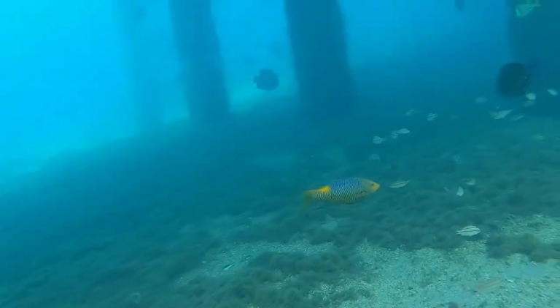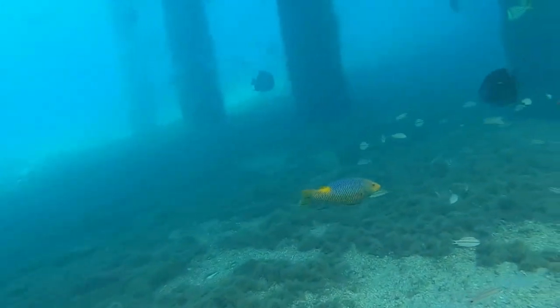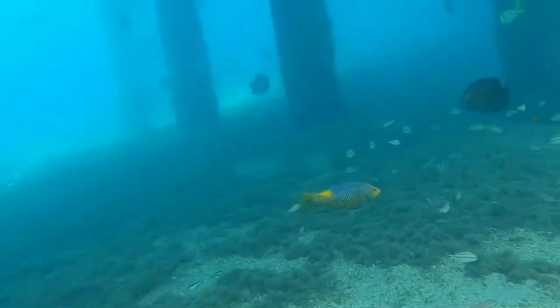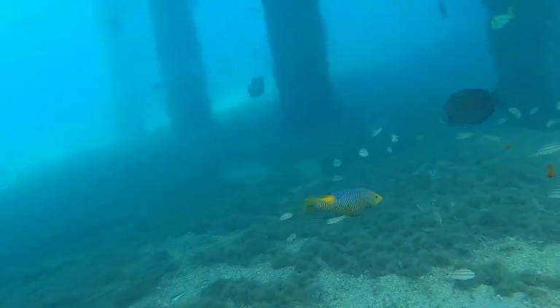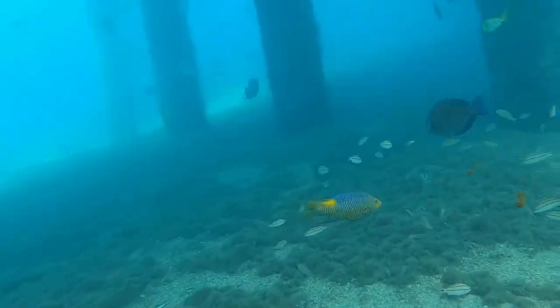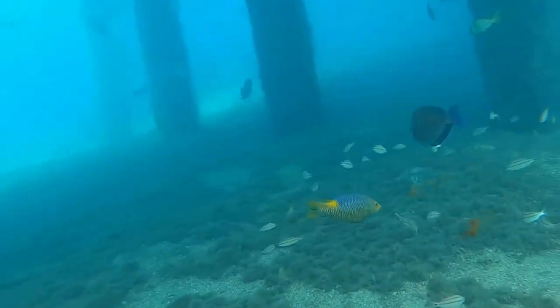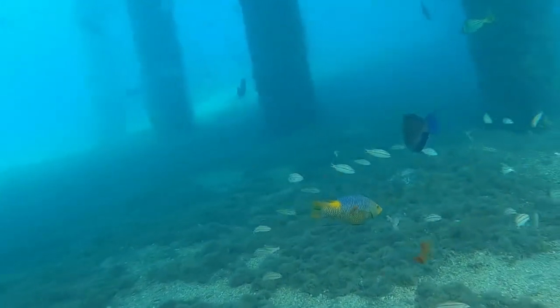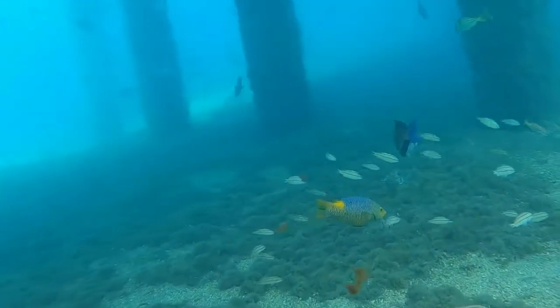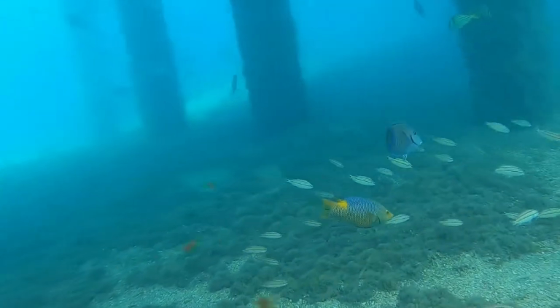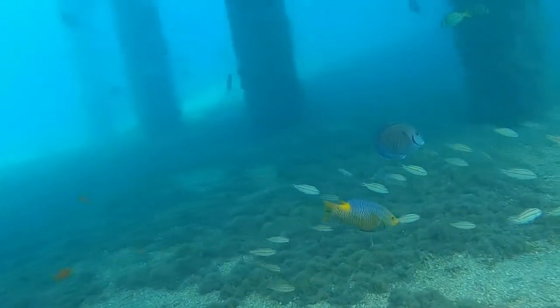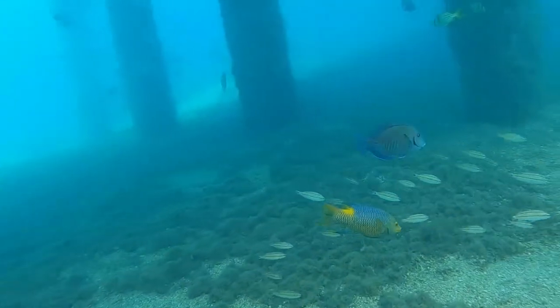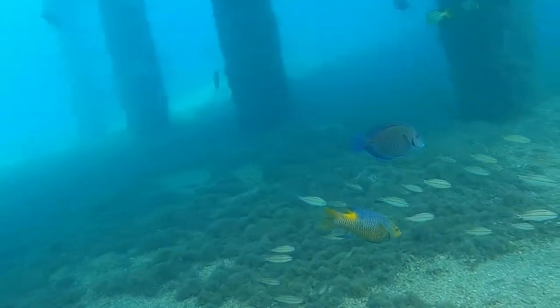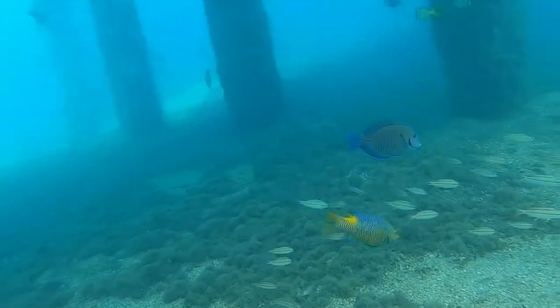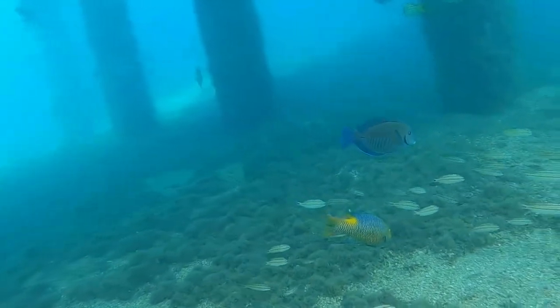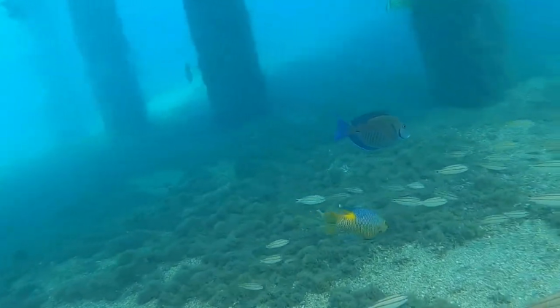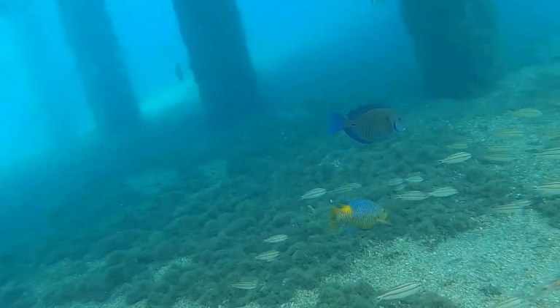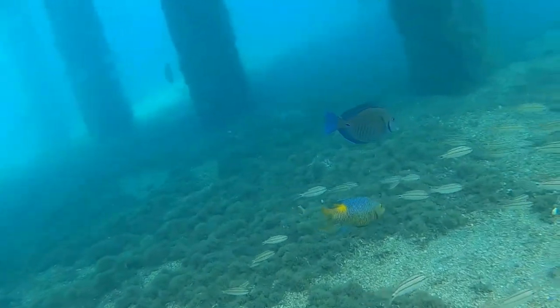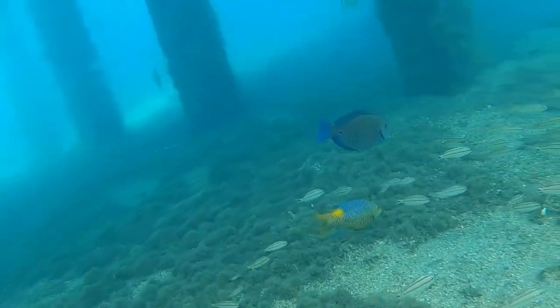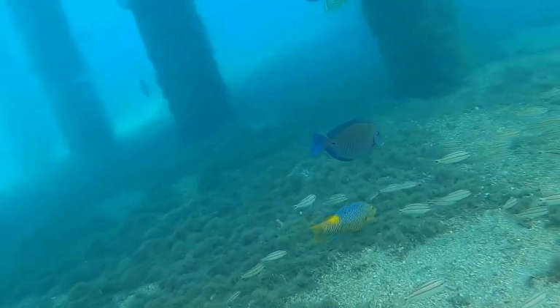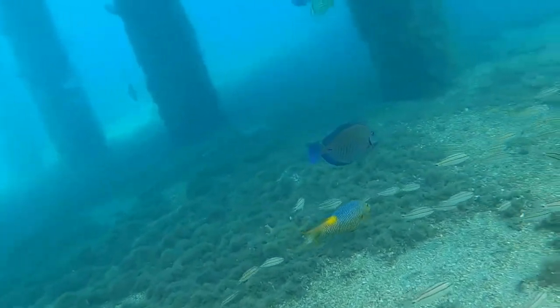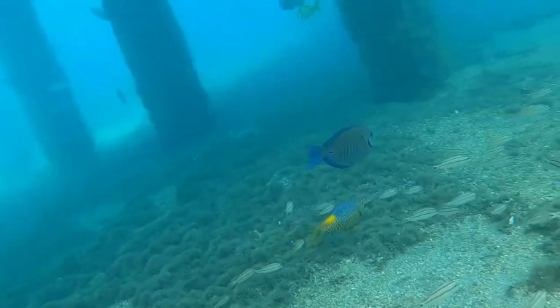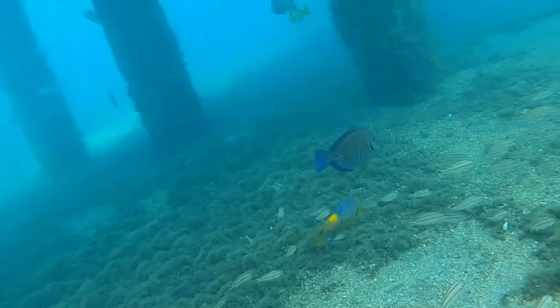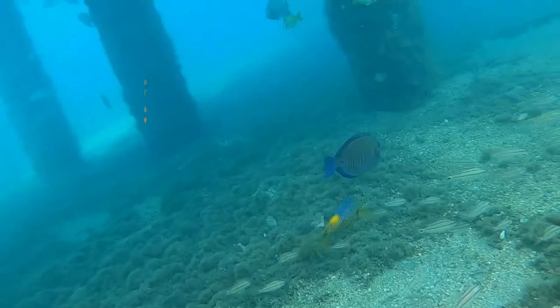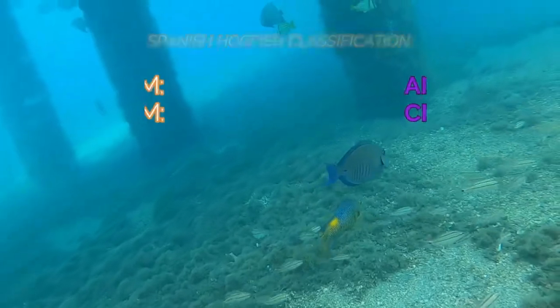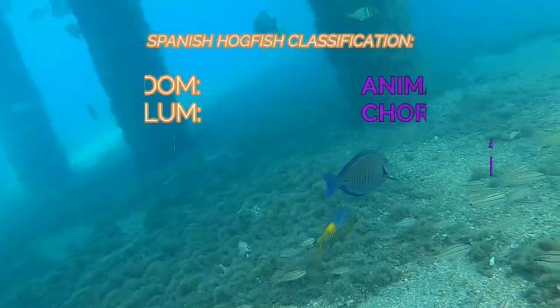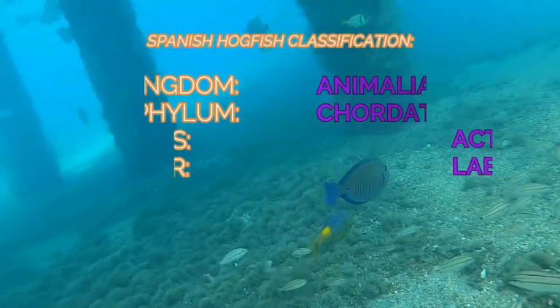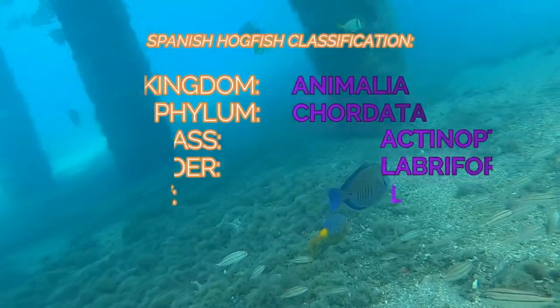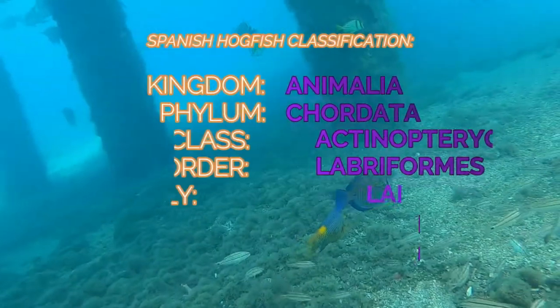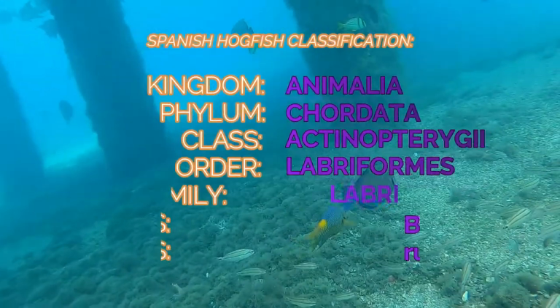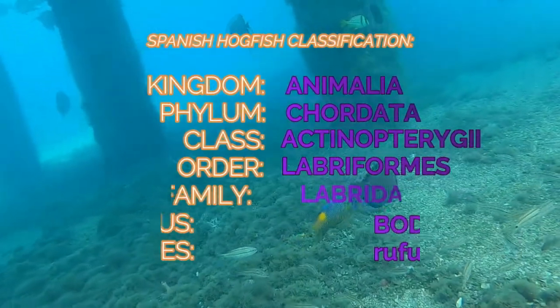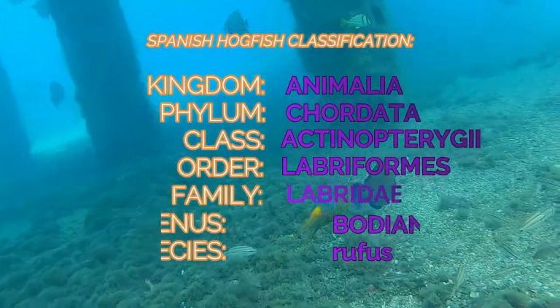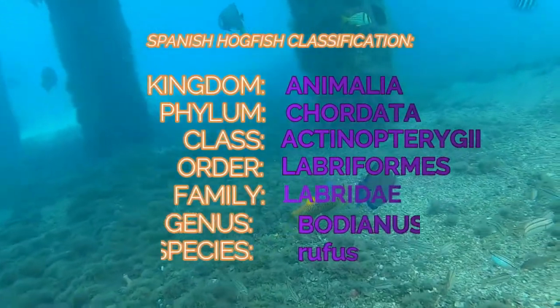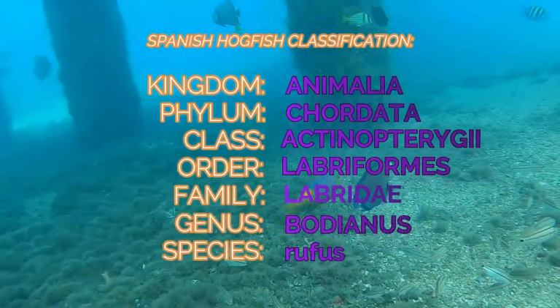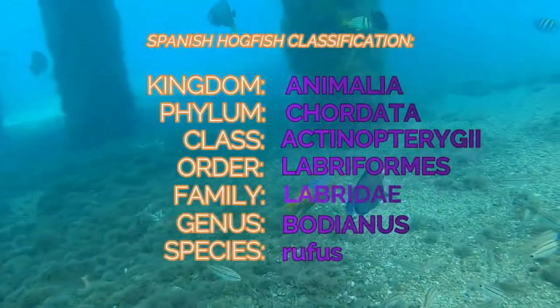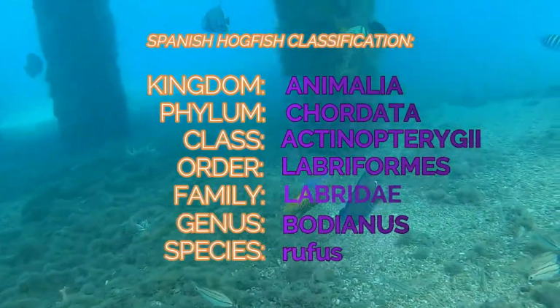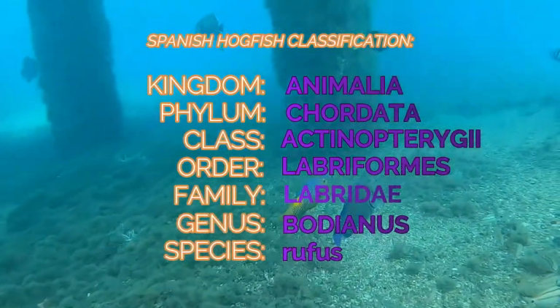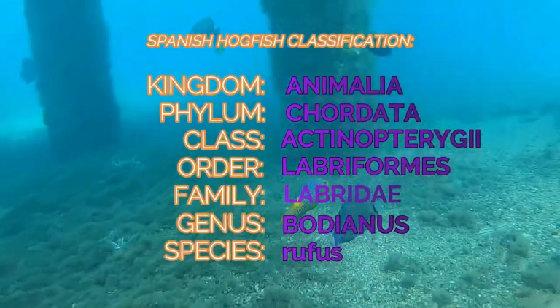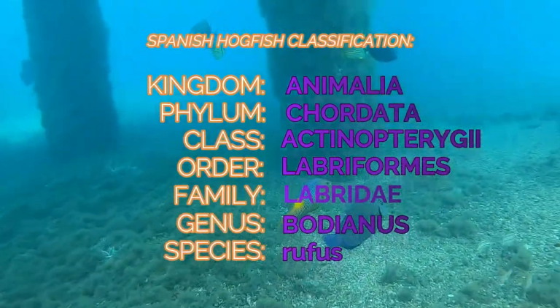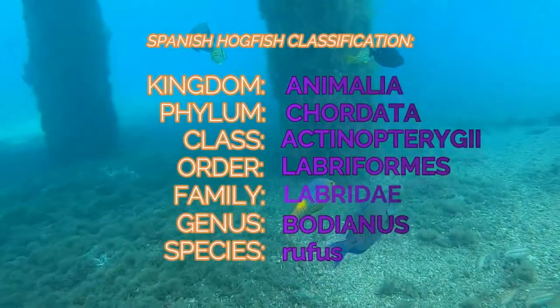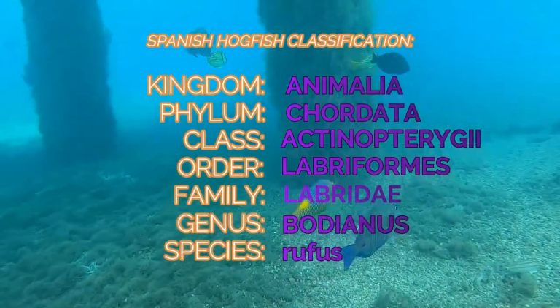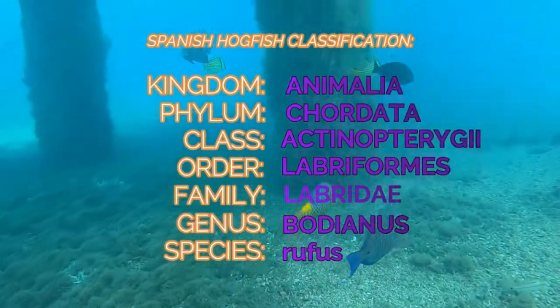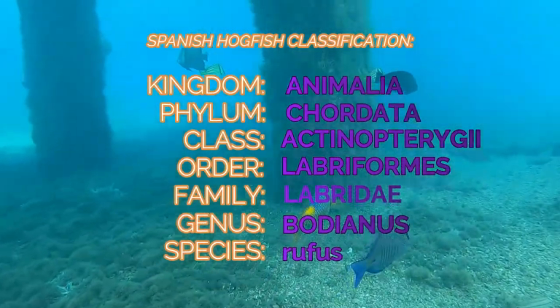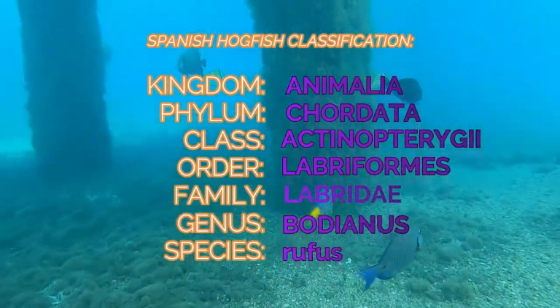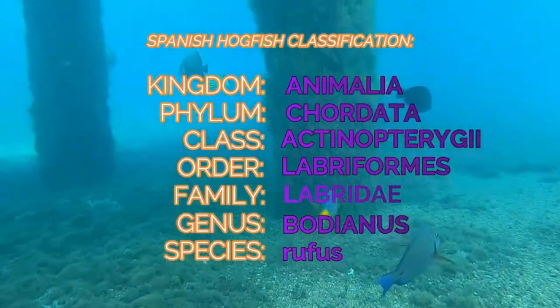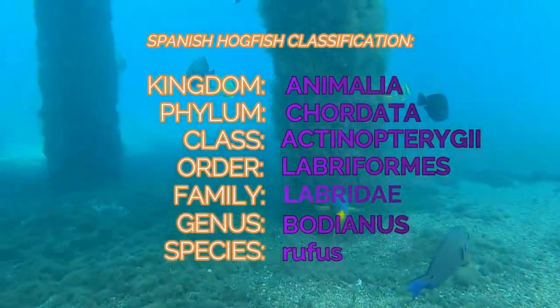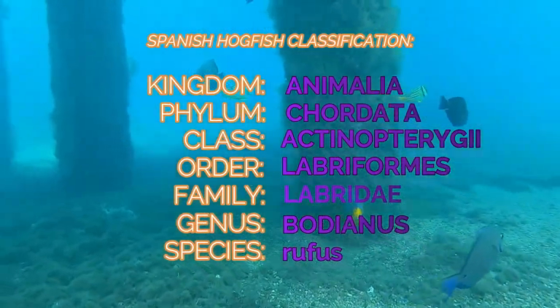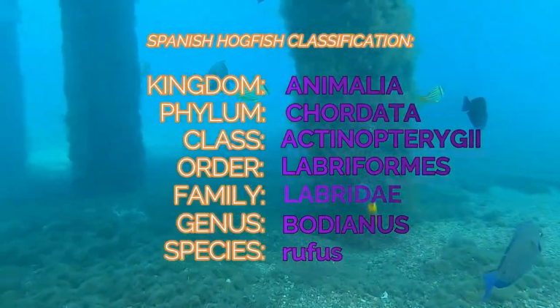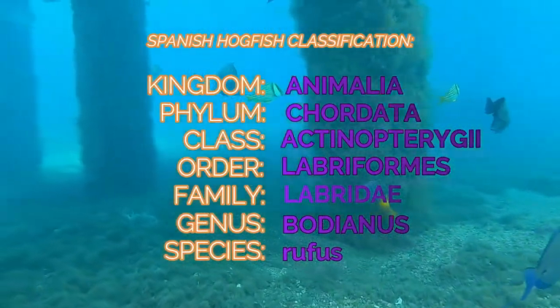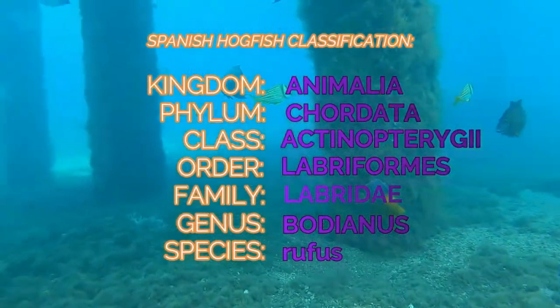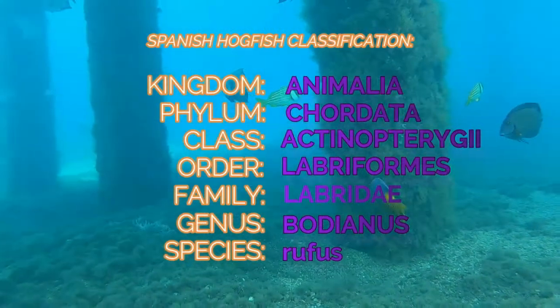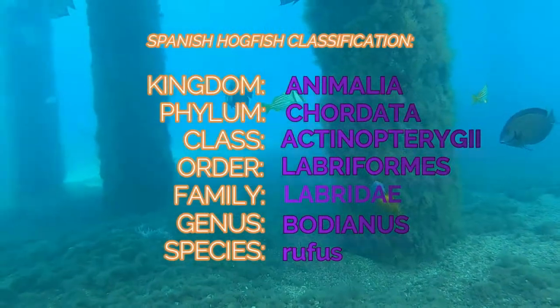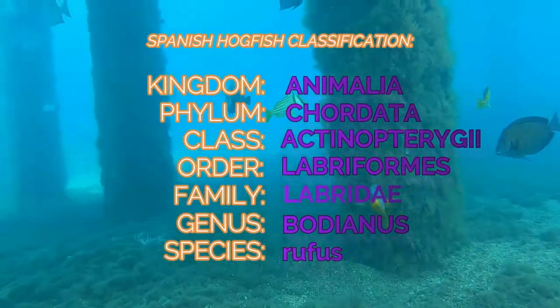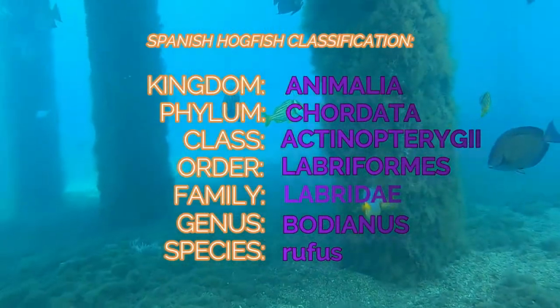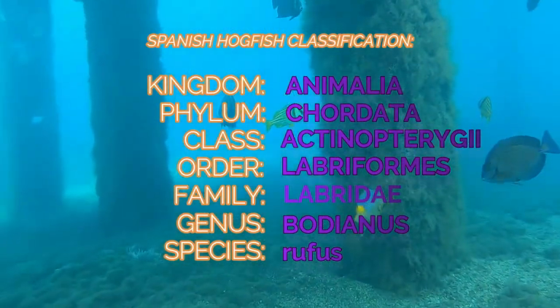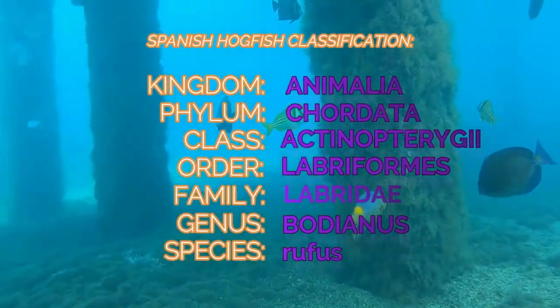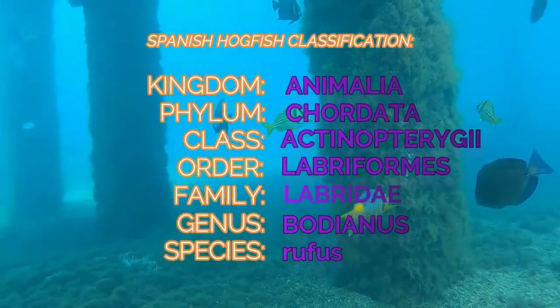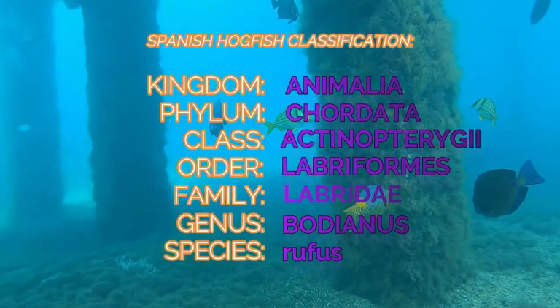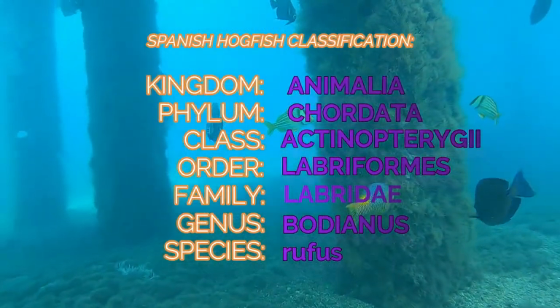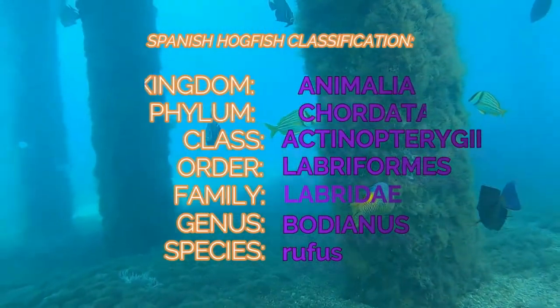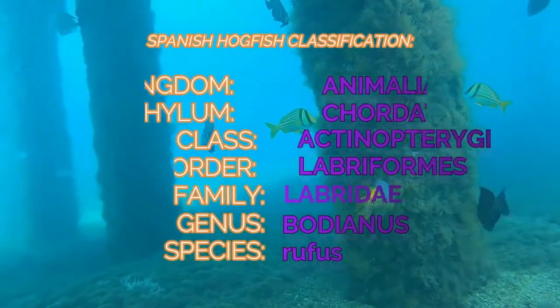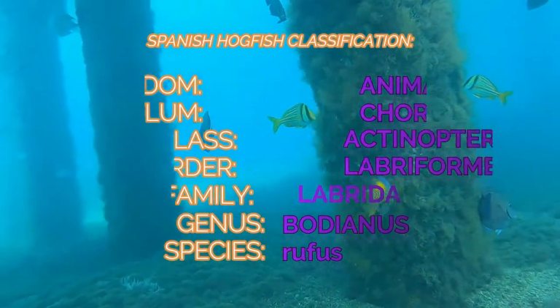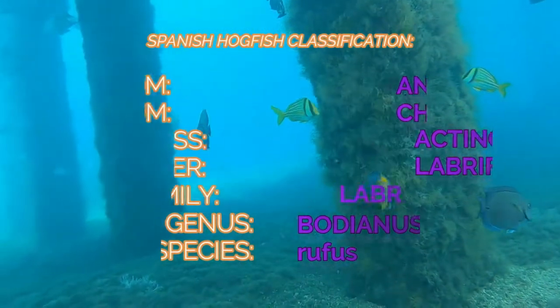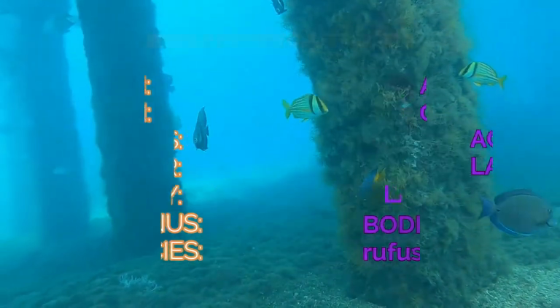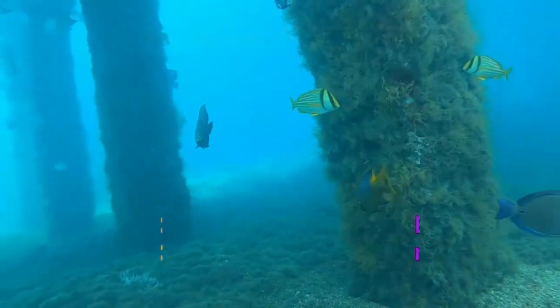Here is a rundown of their classification. Note the order Labroformes.